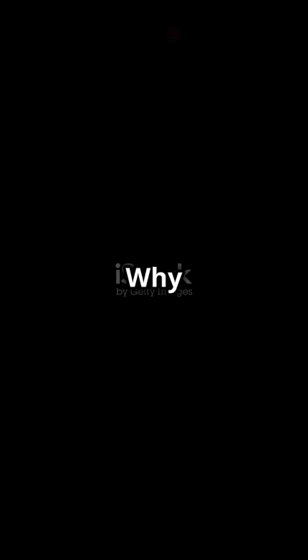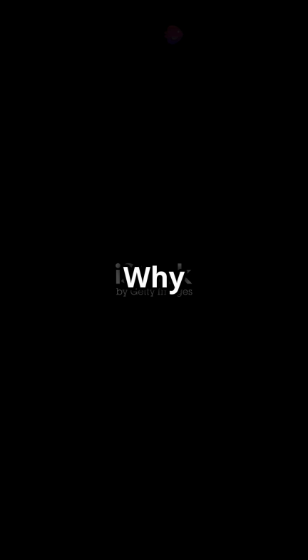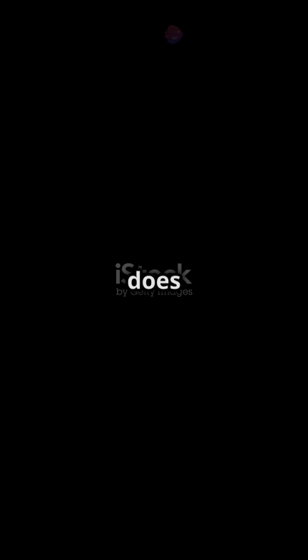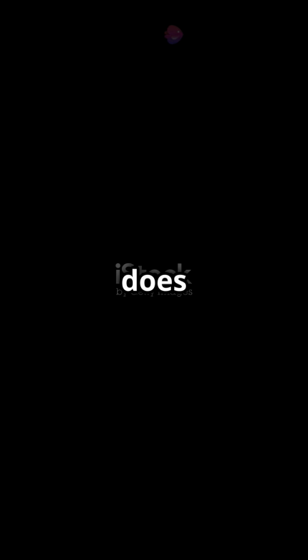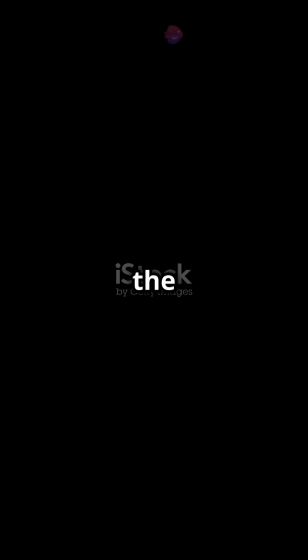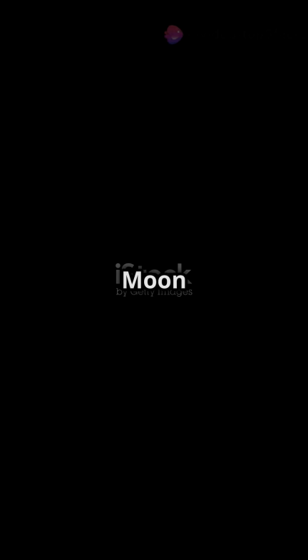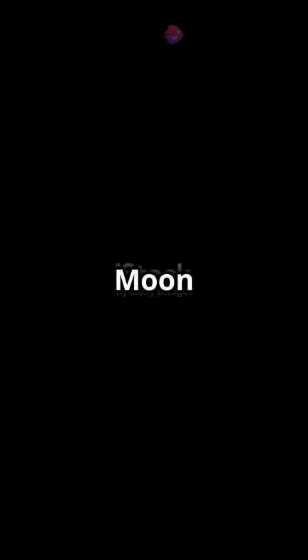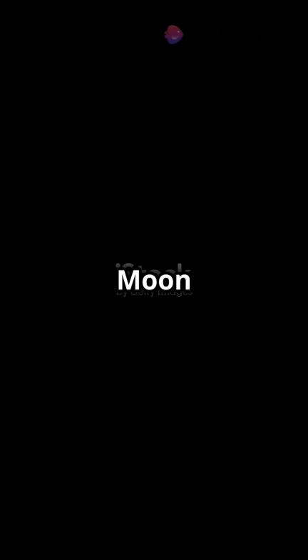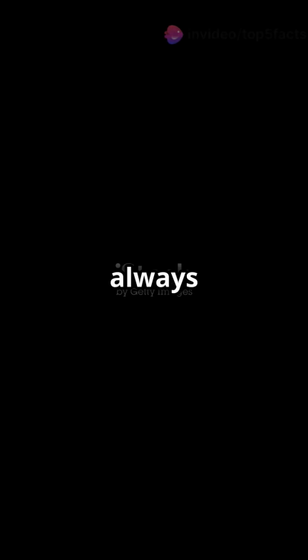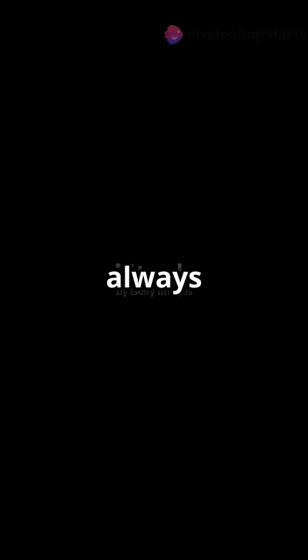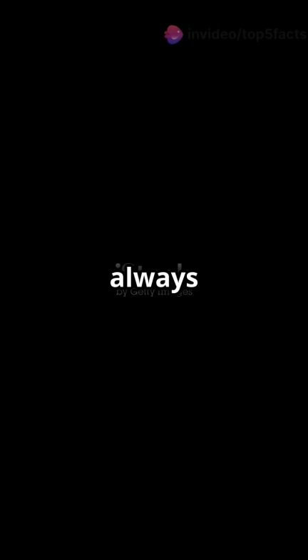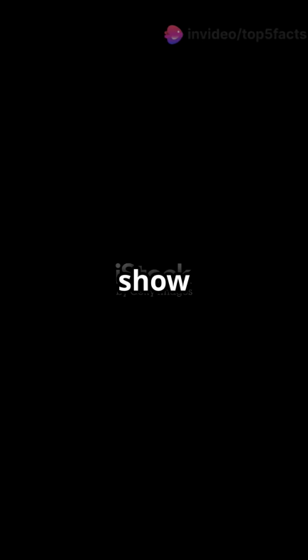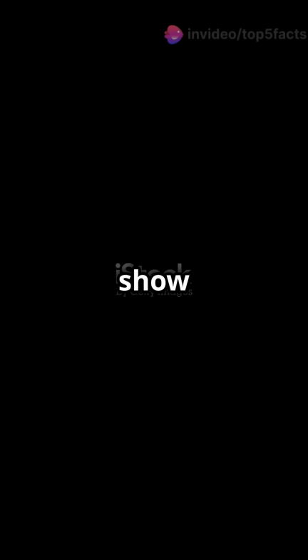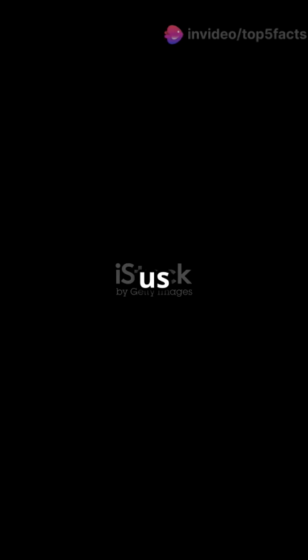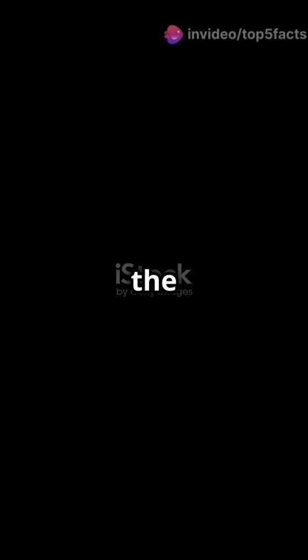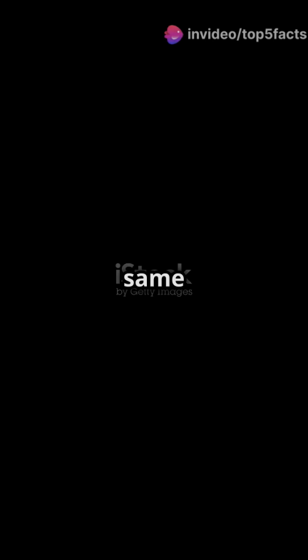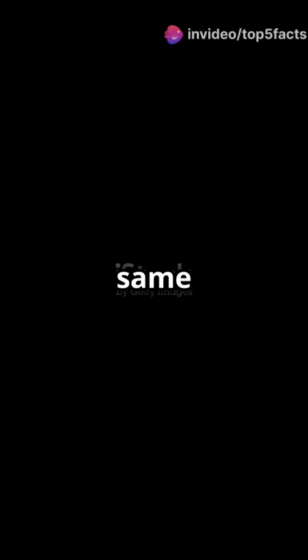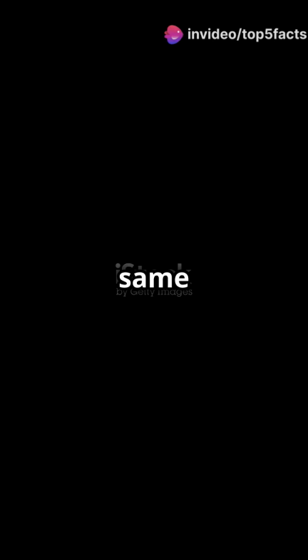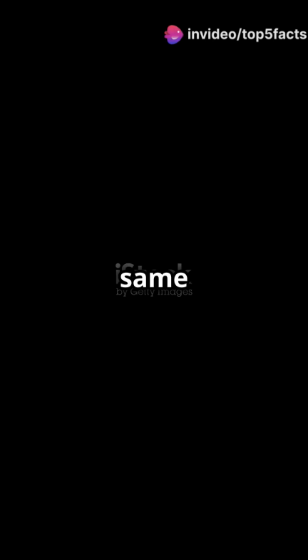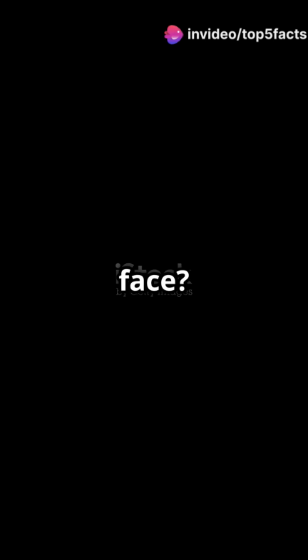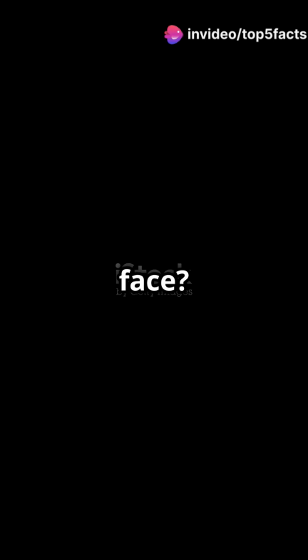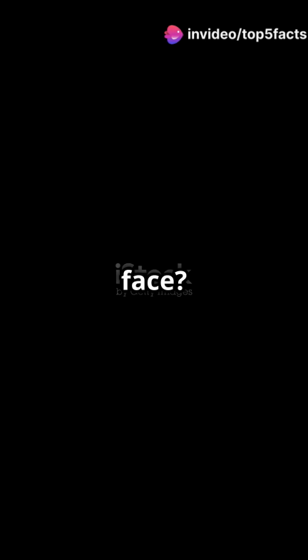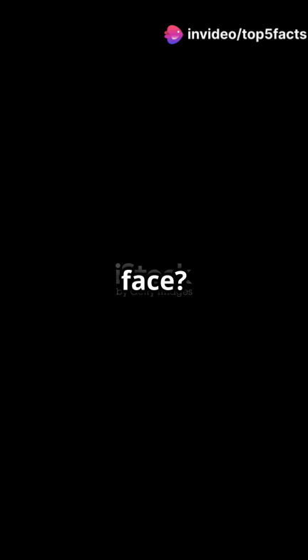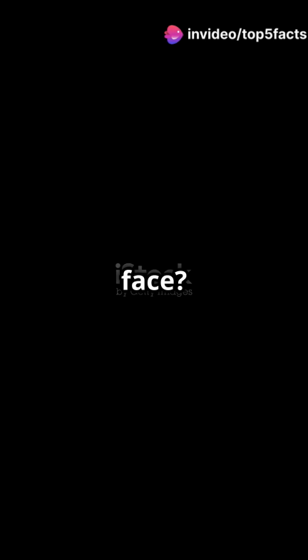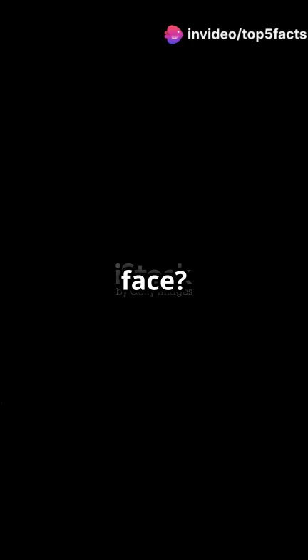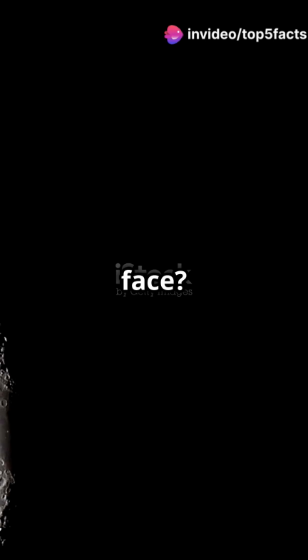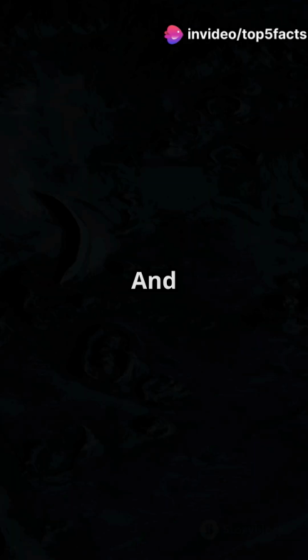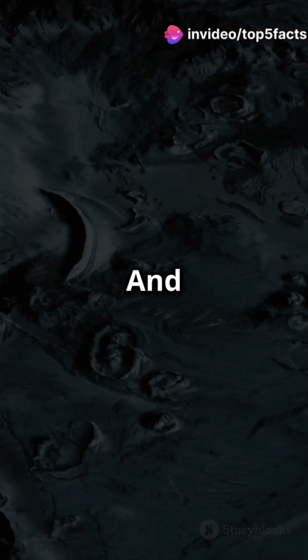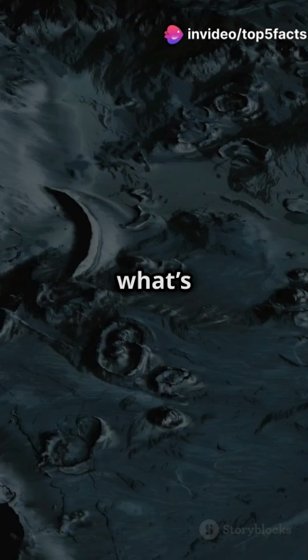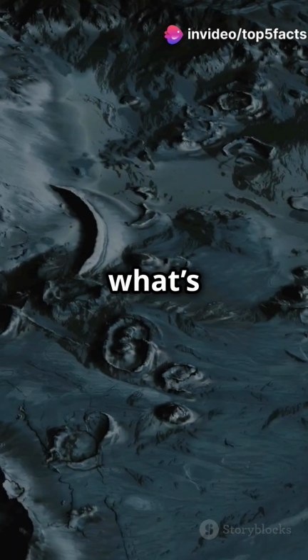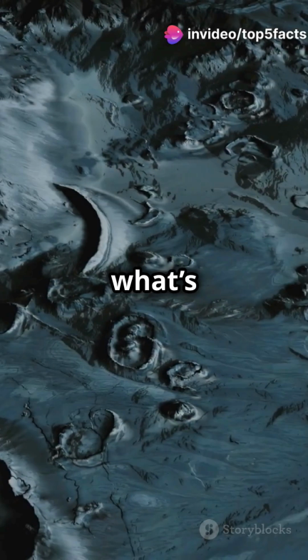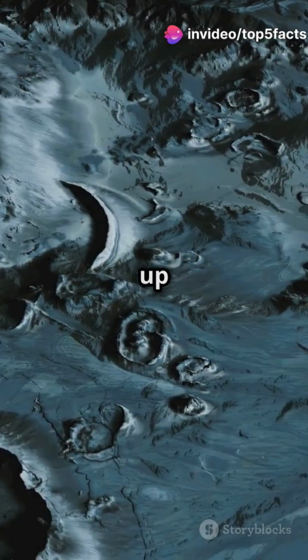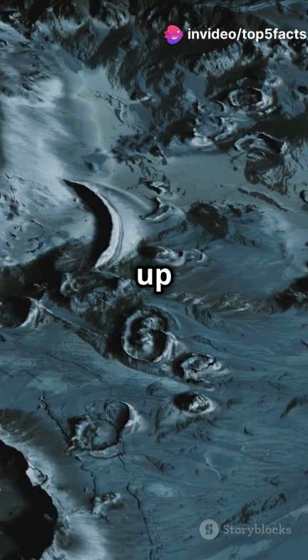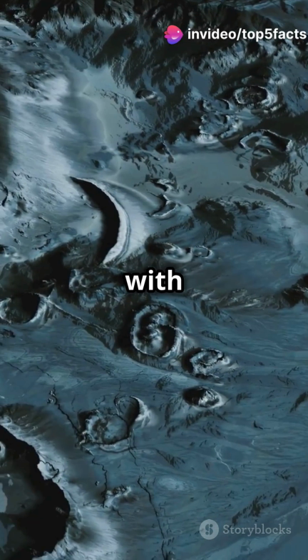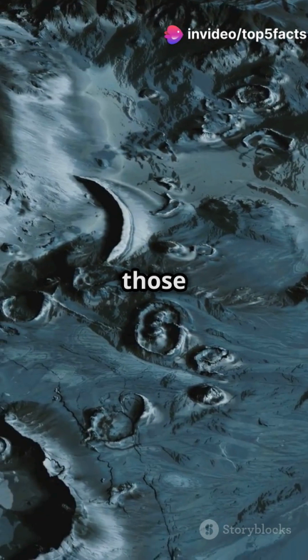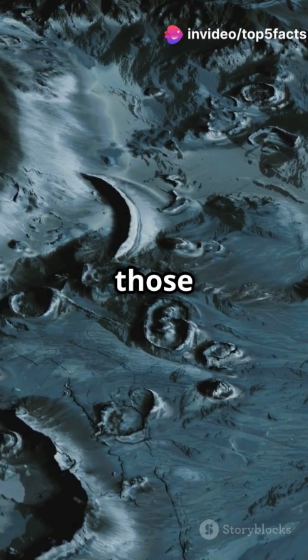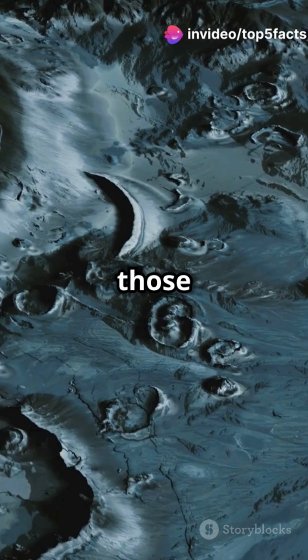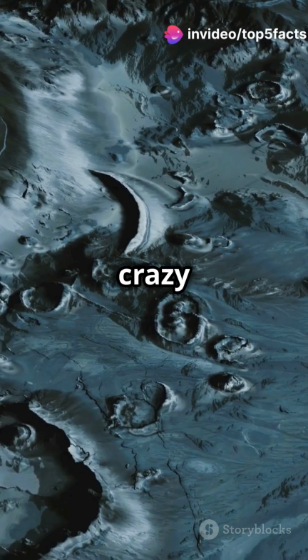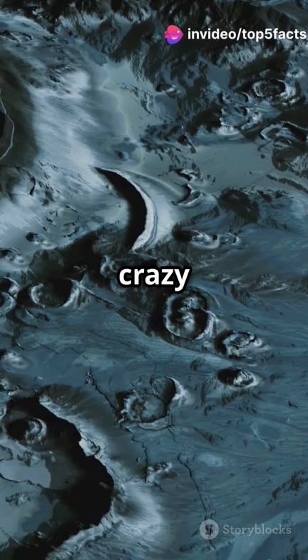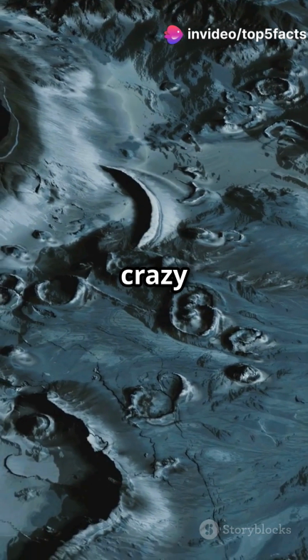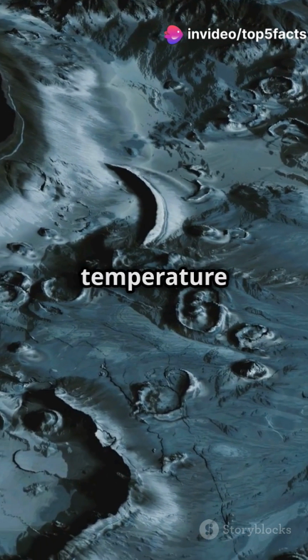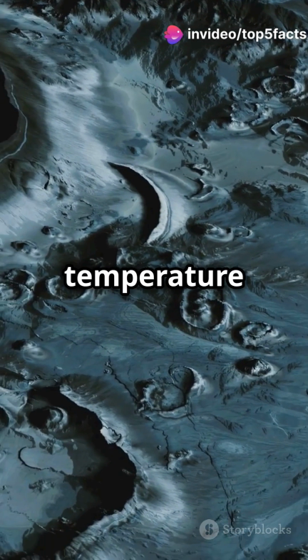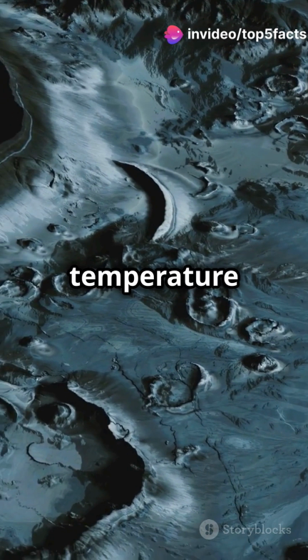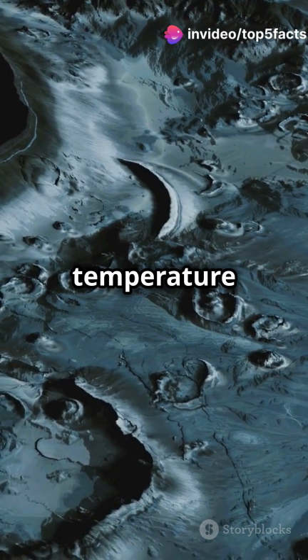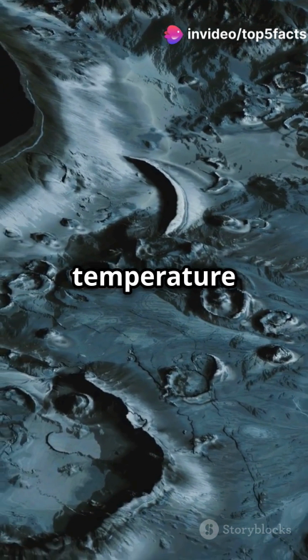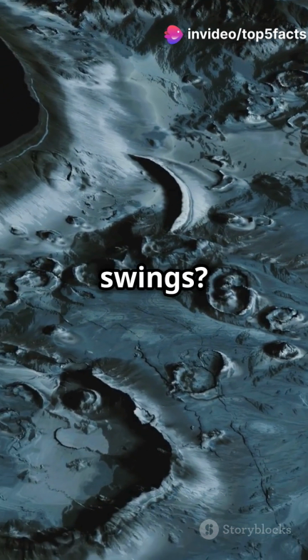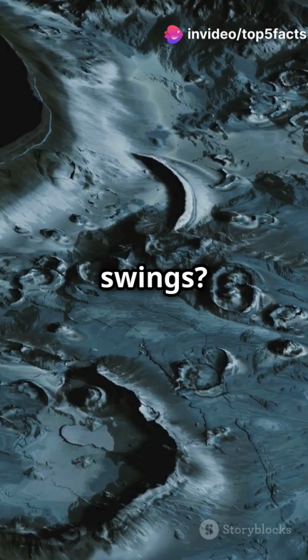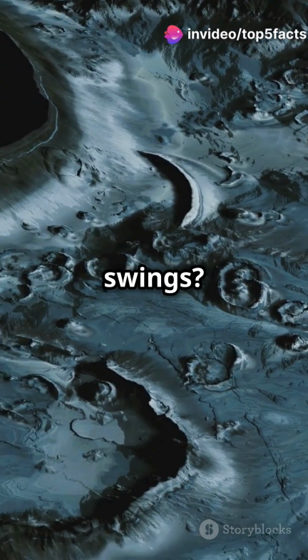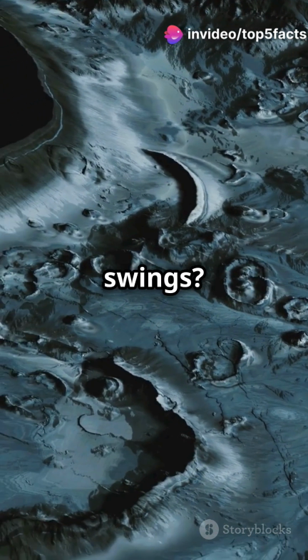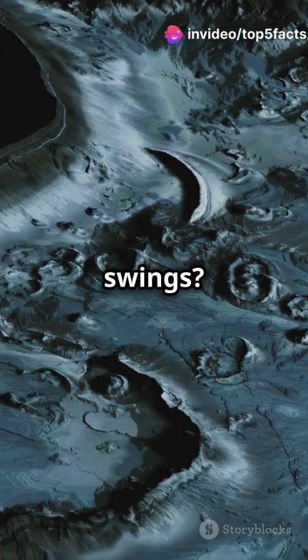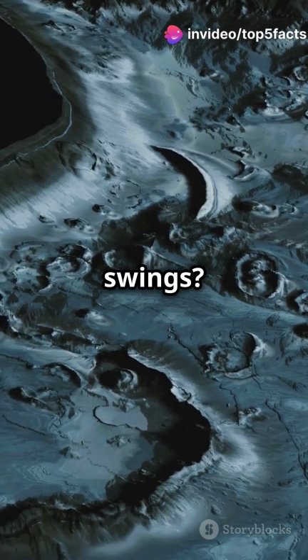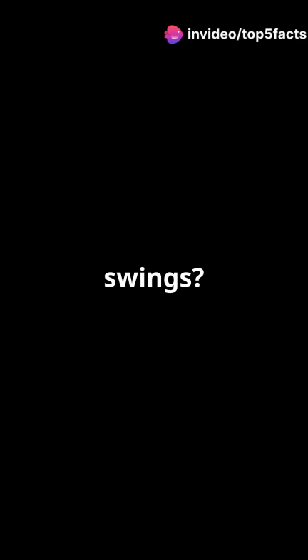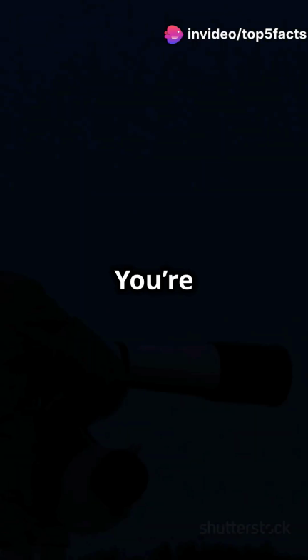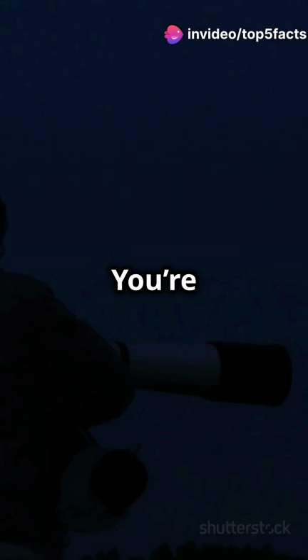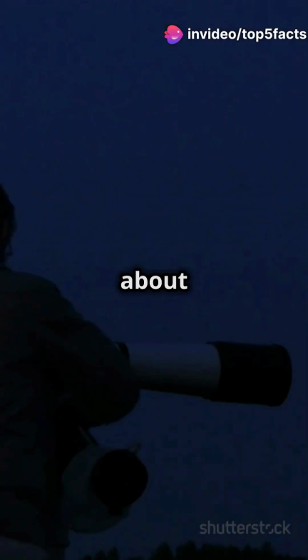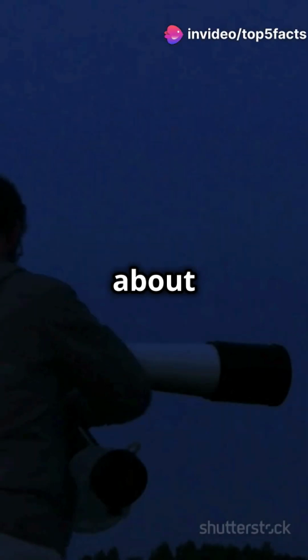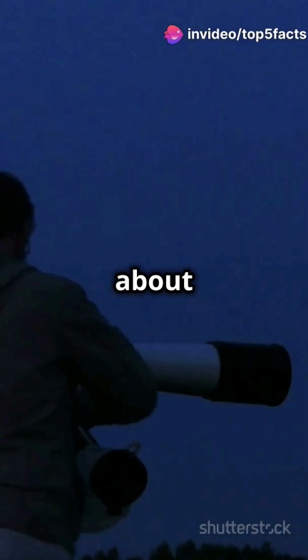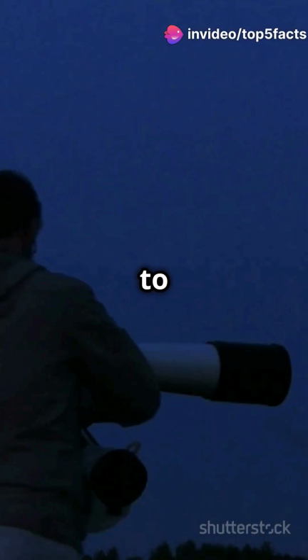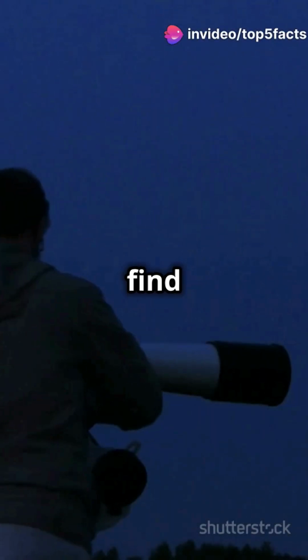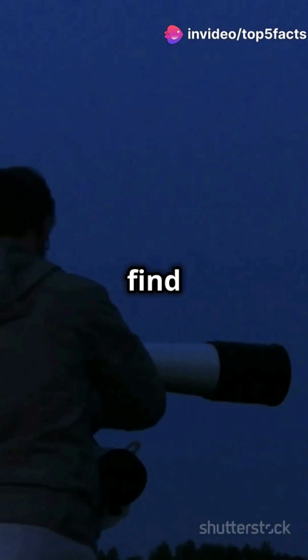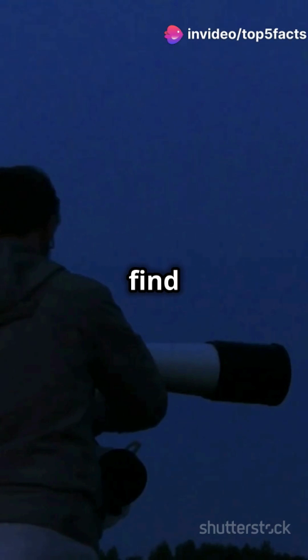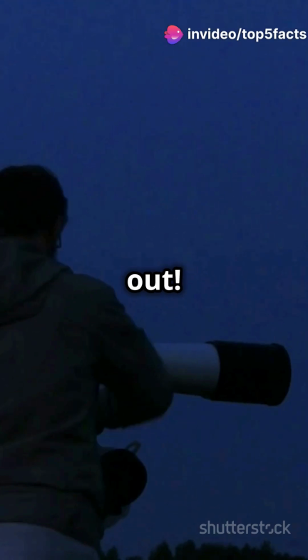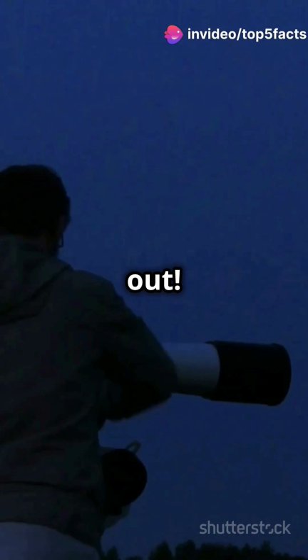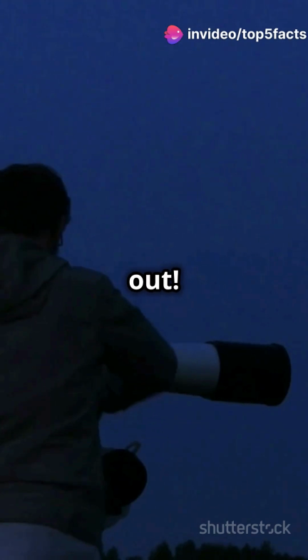Why does the moon always show us the same face? And what's up with those crazy temperature swings? You're about to find out!